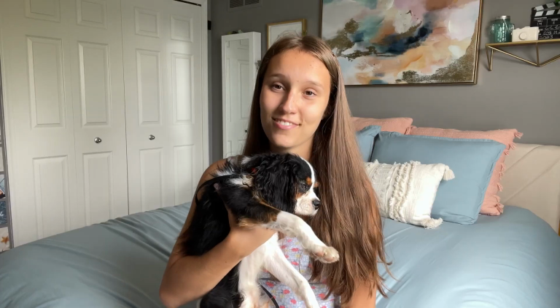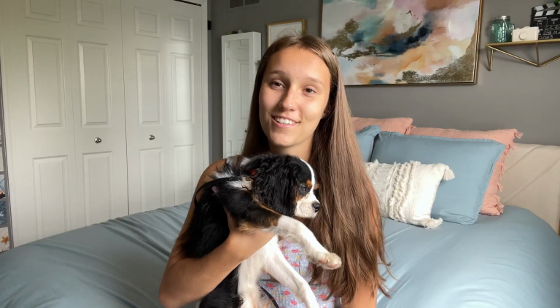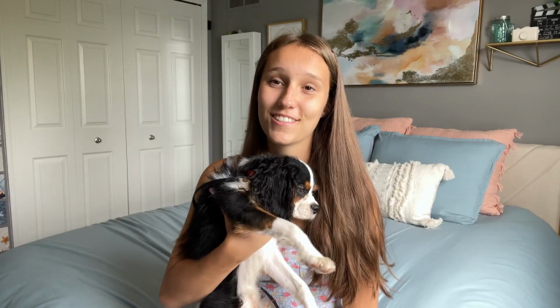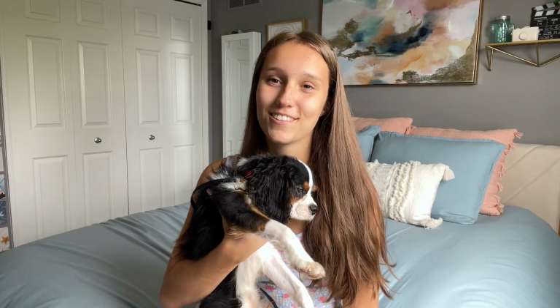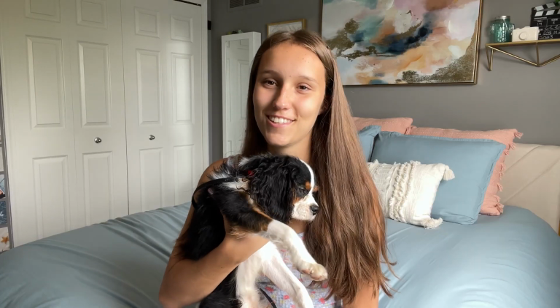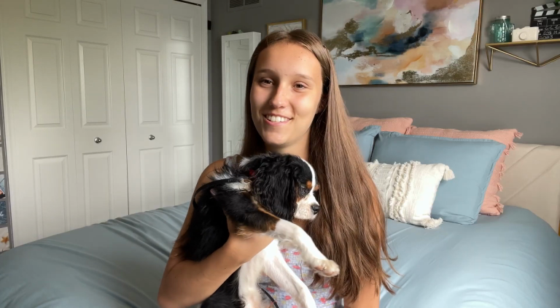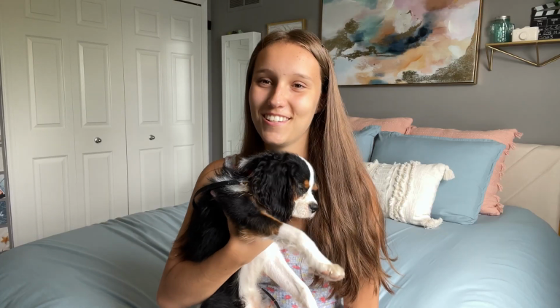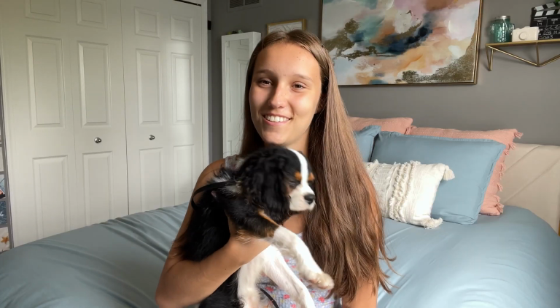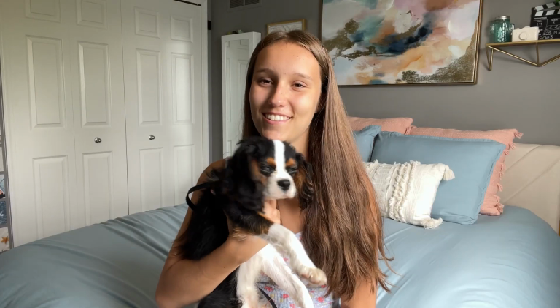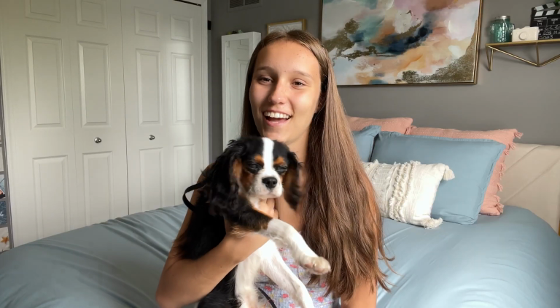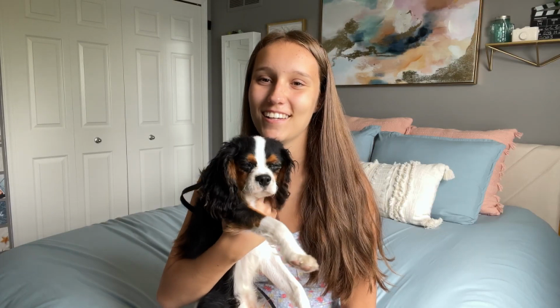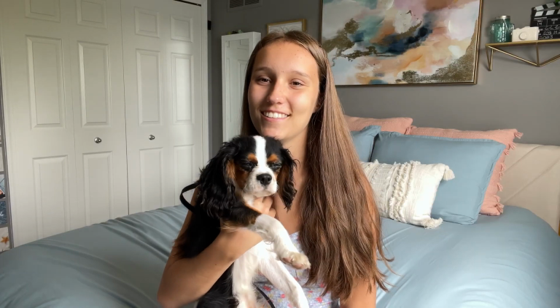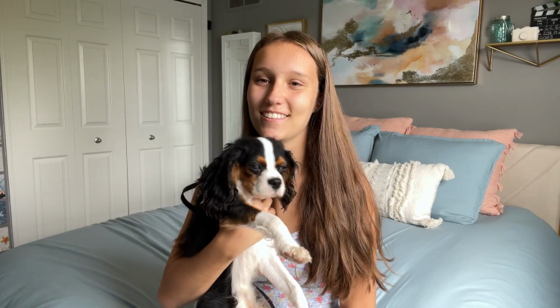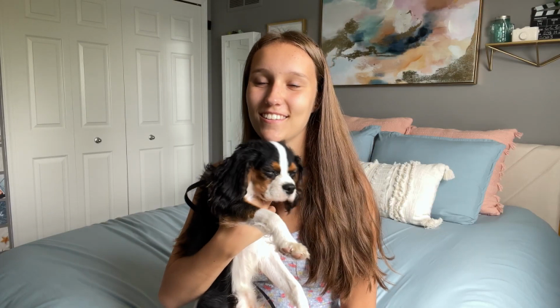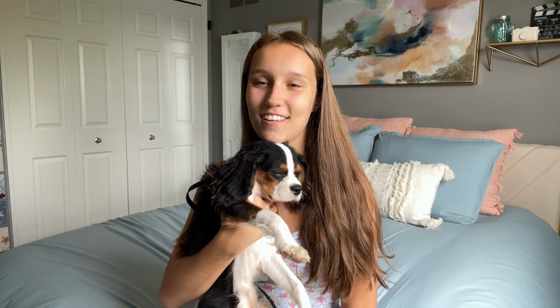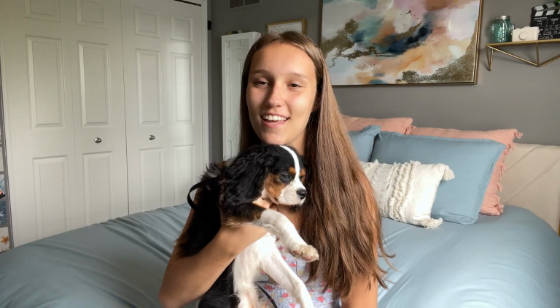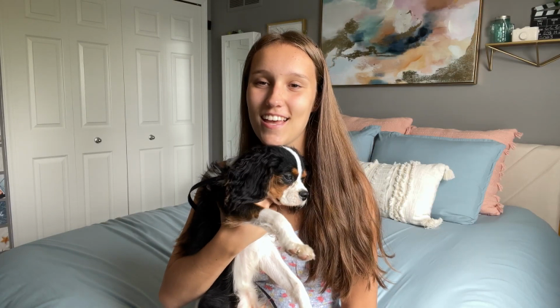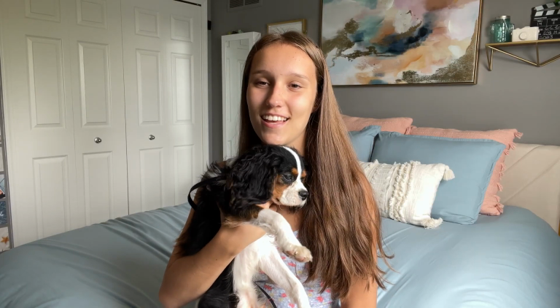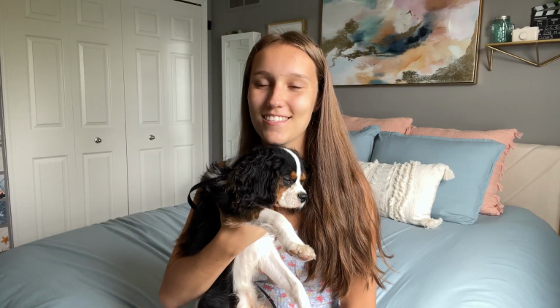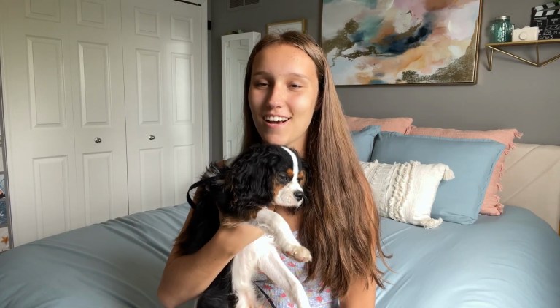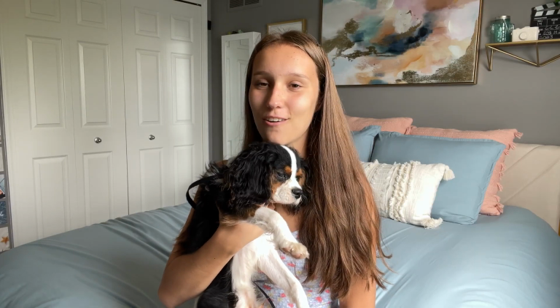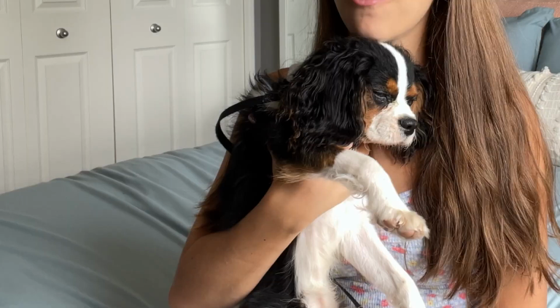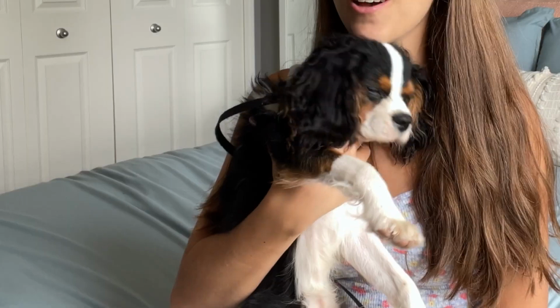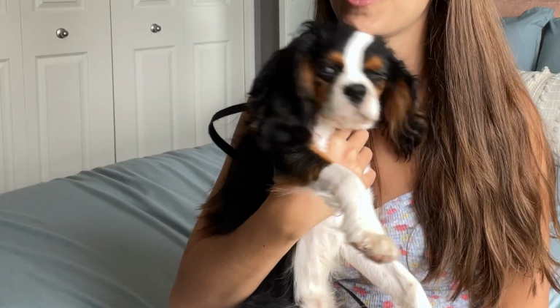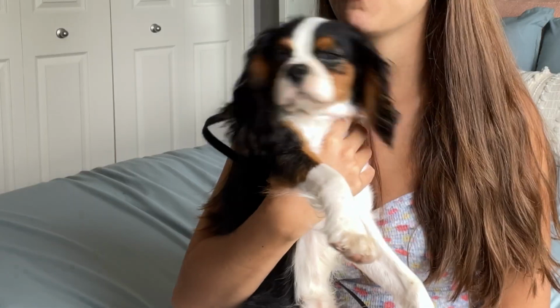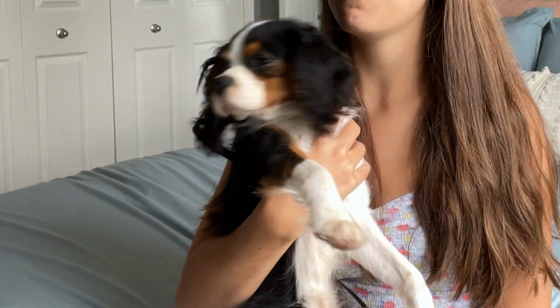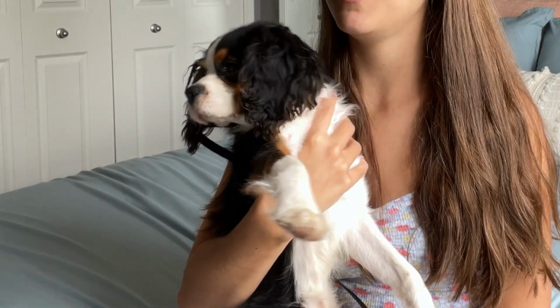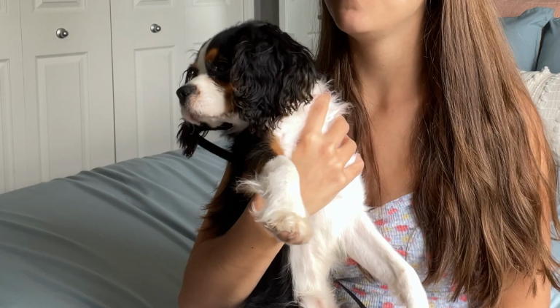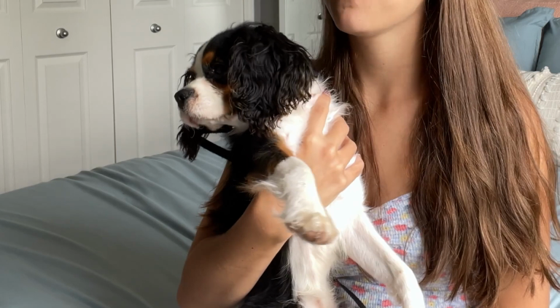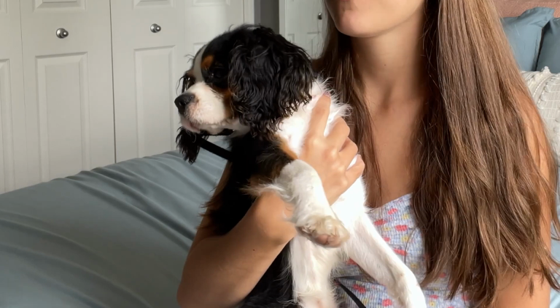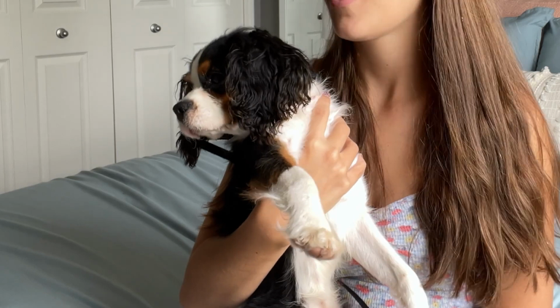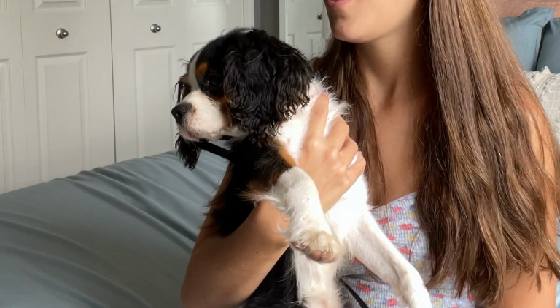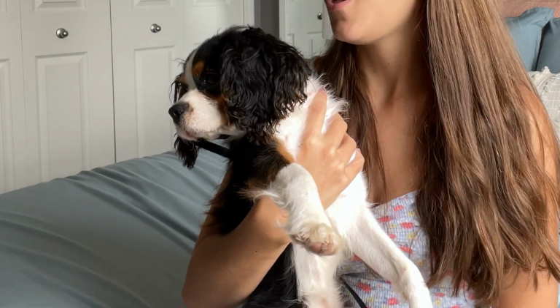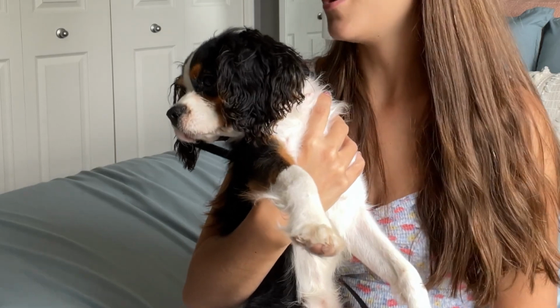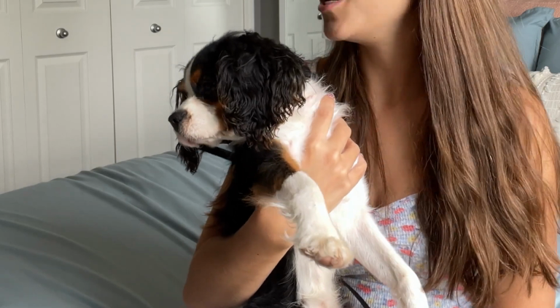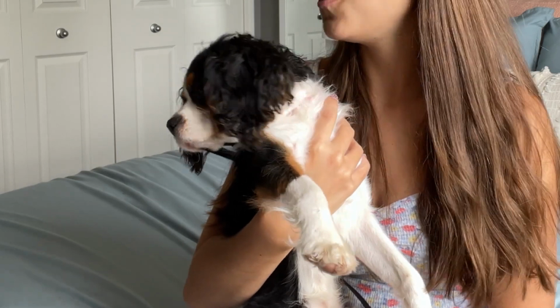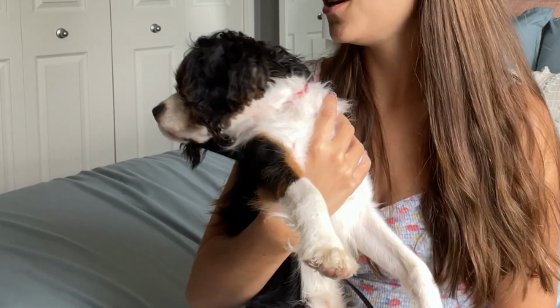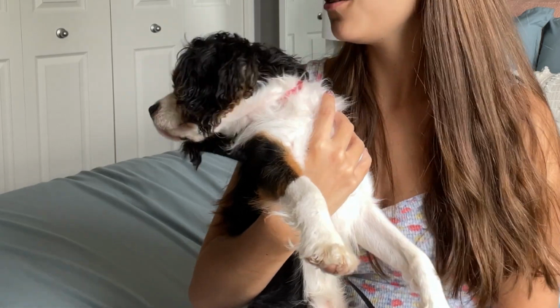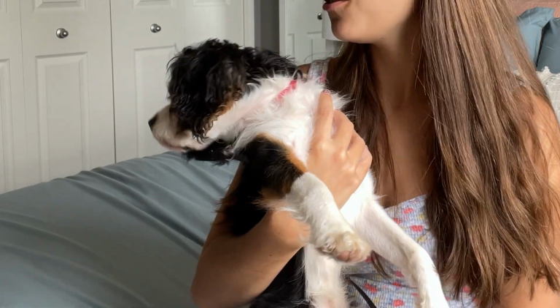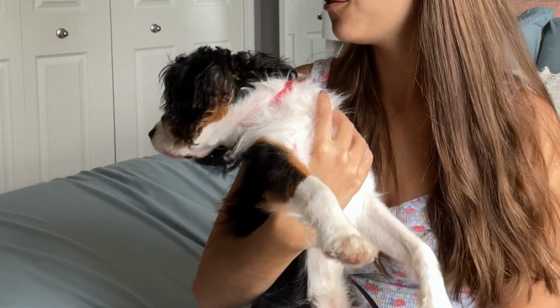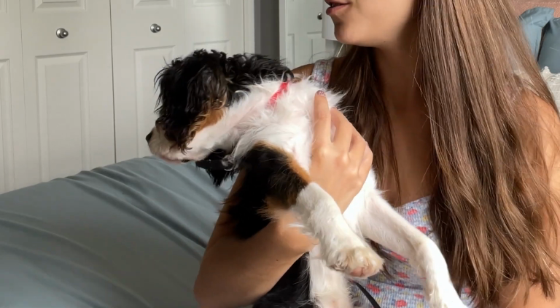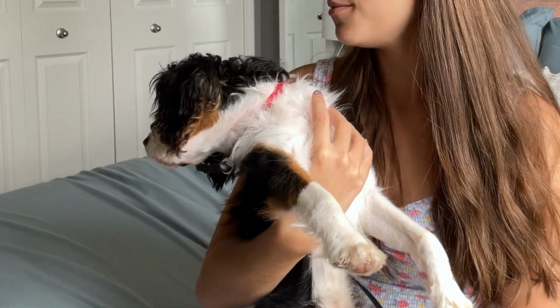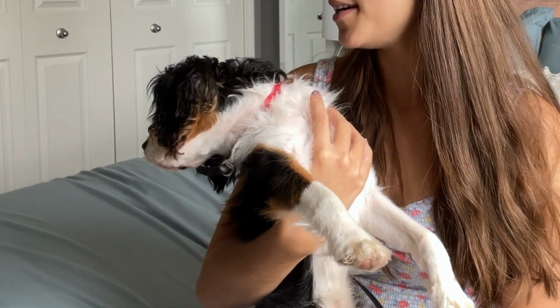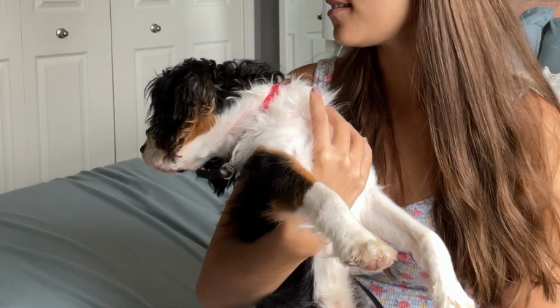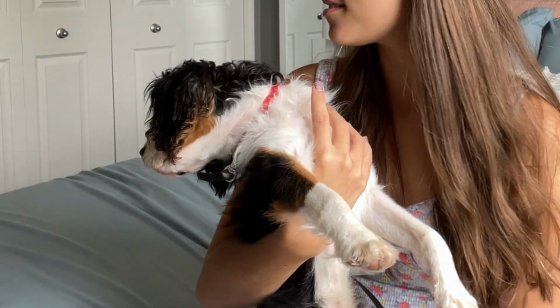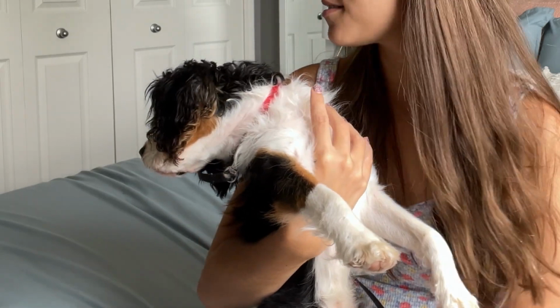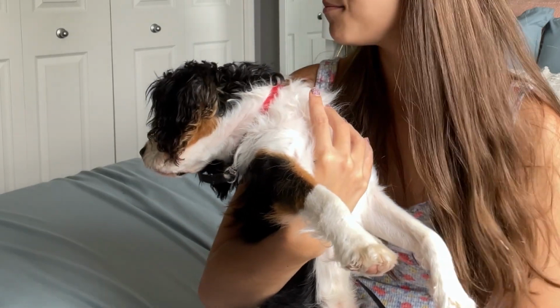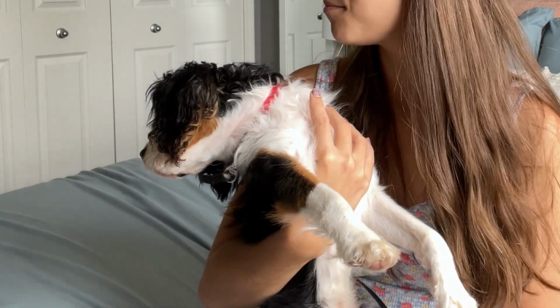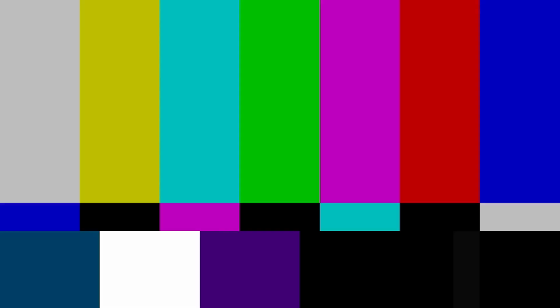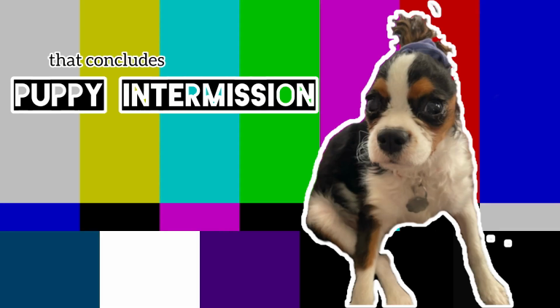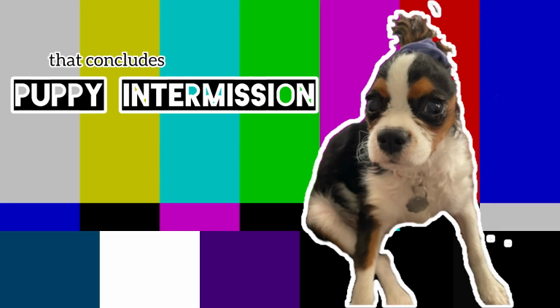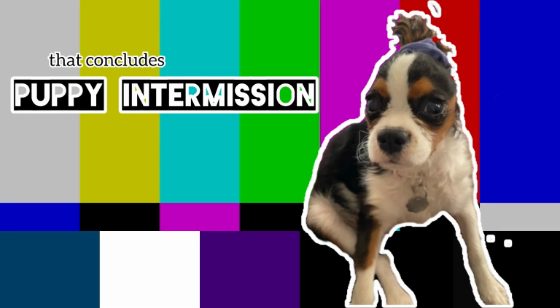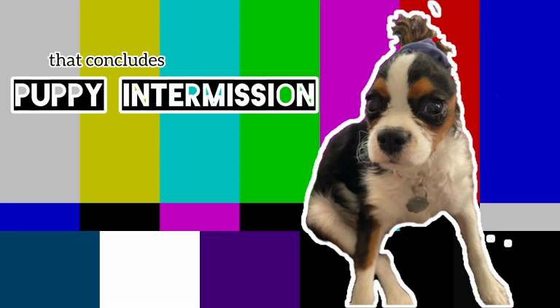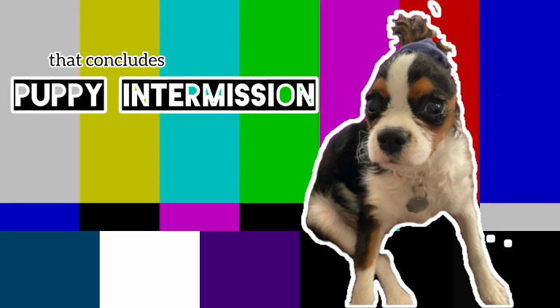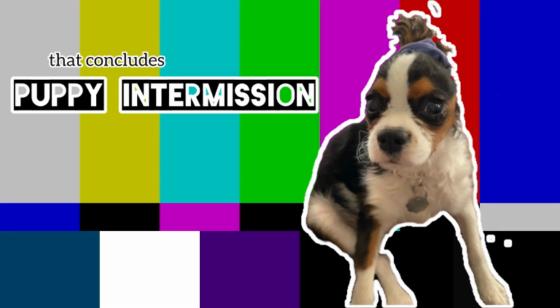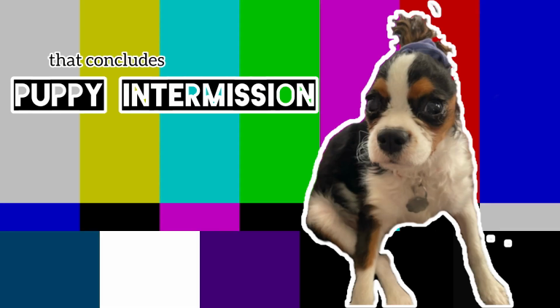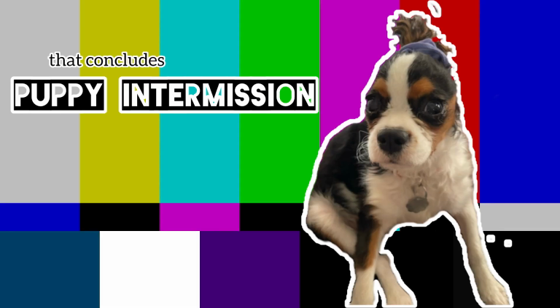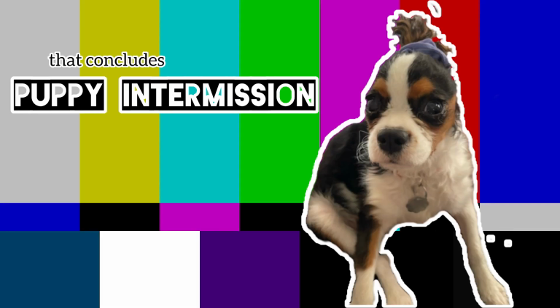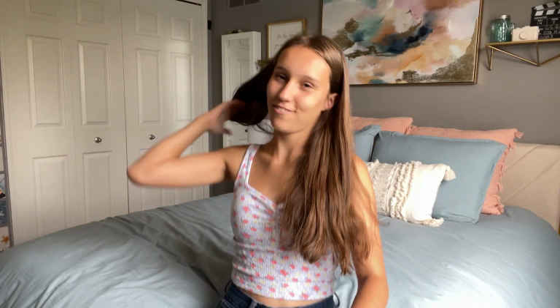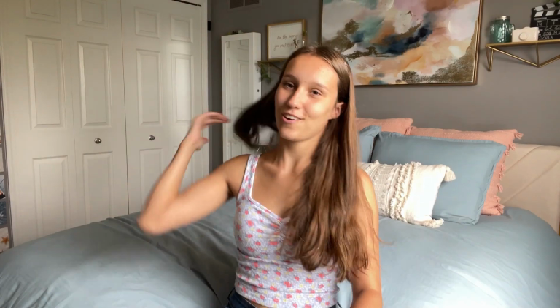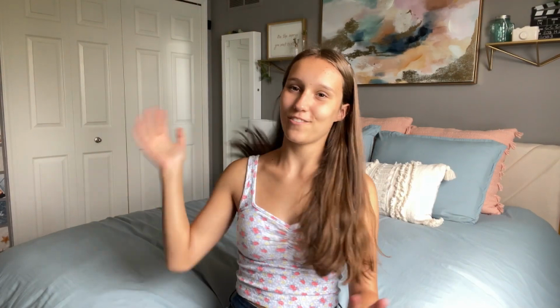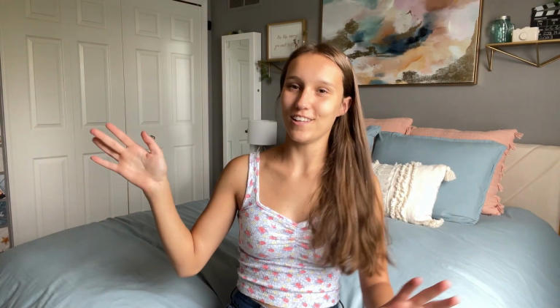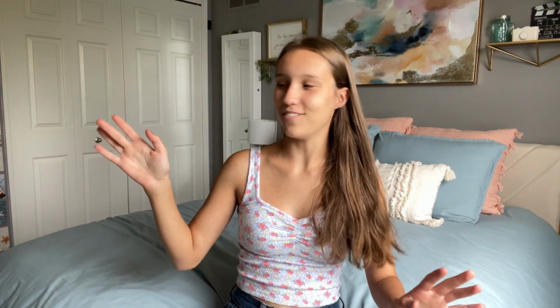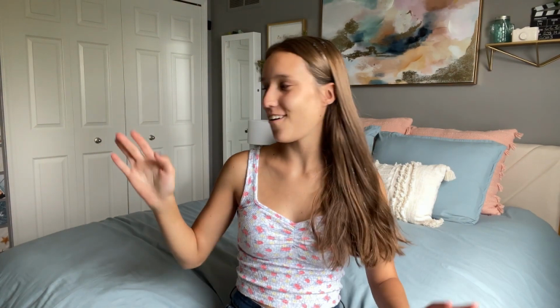Now we're getting into some of the better stuff. This is Nigel — he is our foster puppy and he's been here for a few weeks.